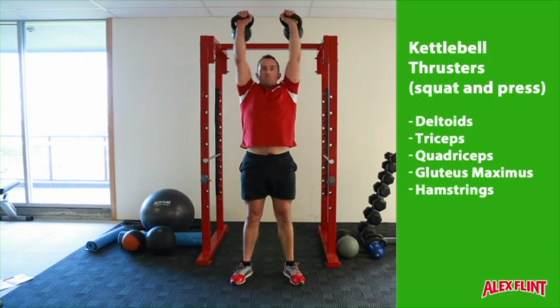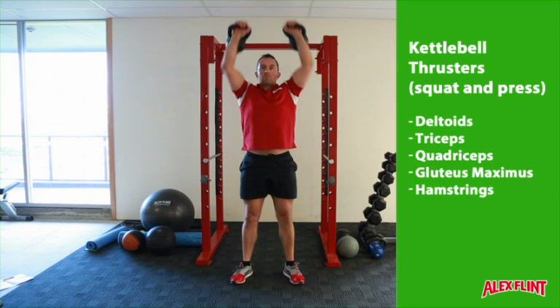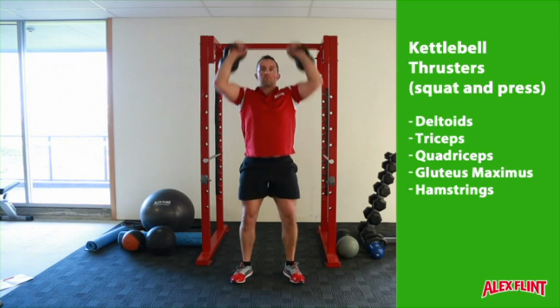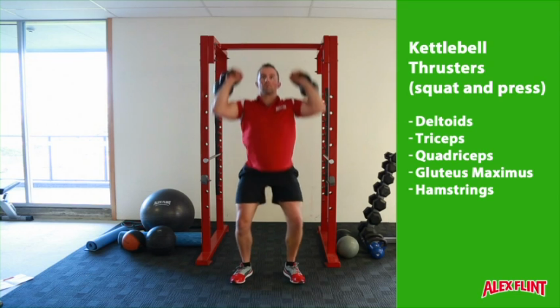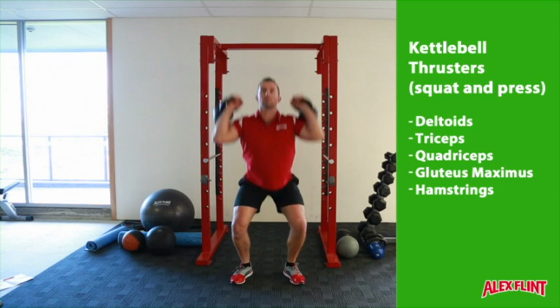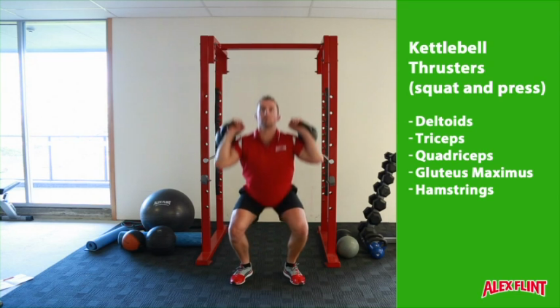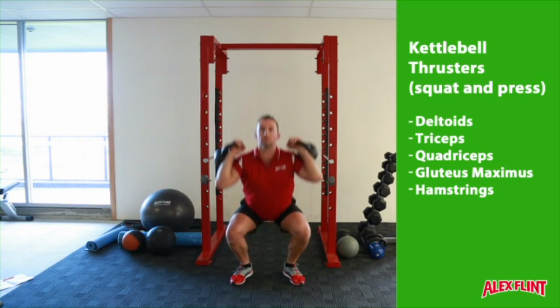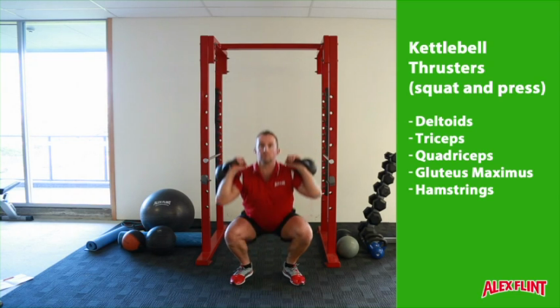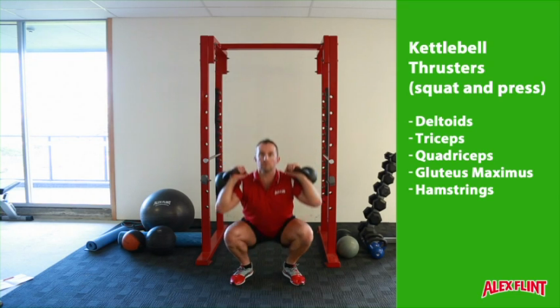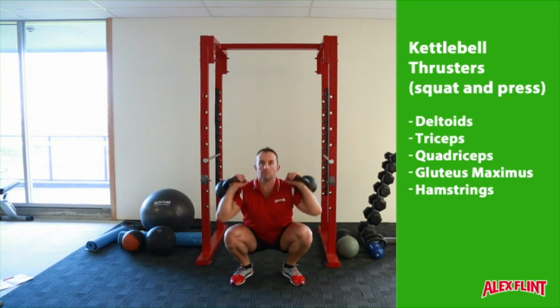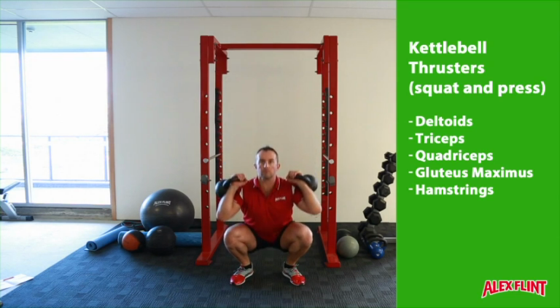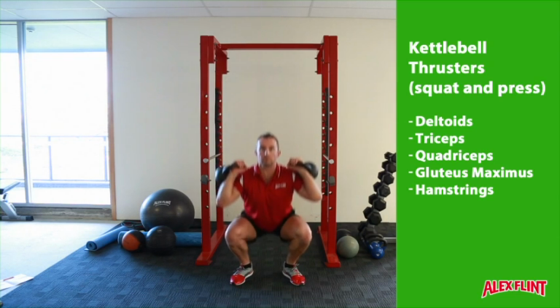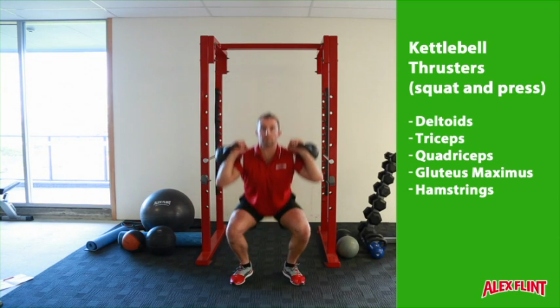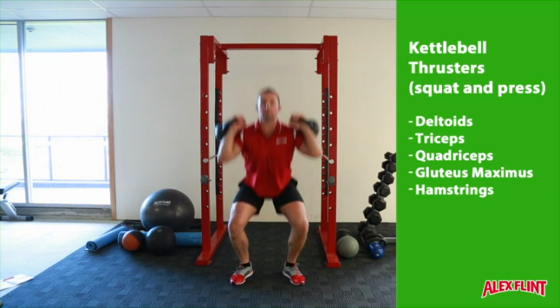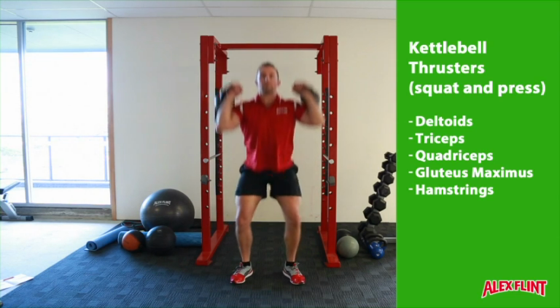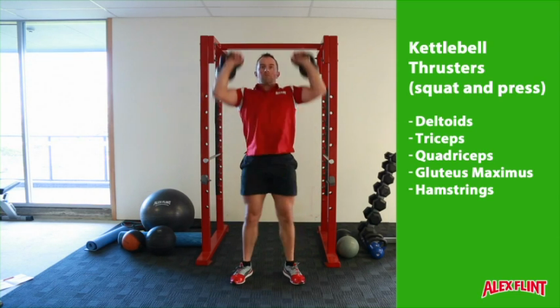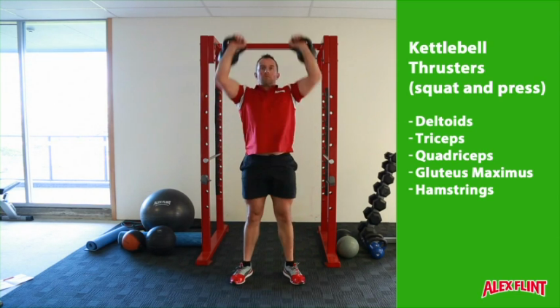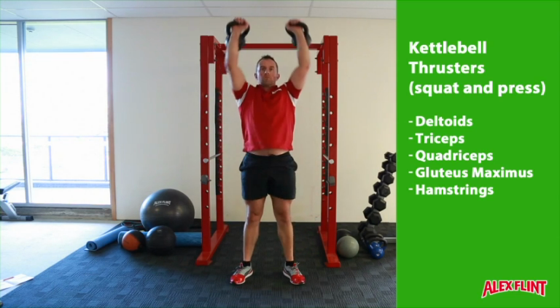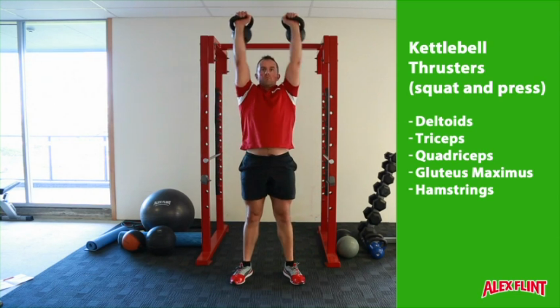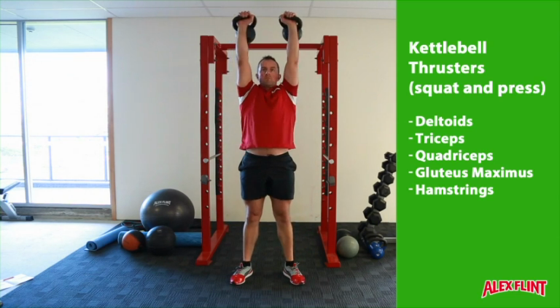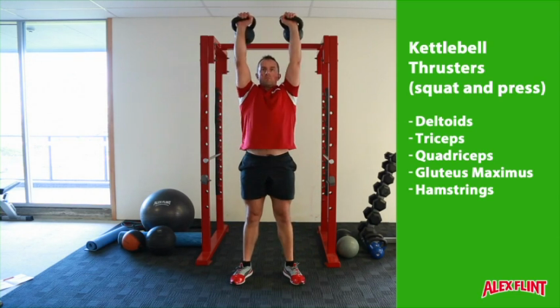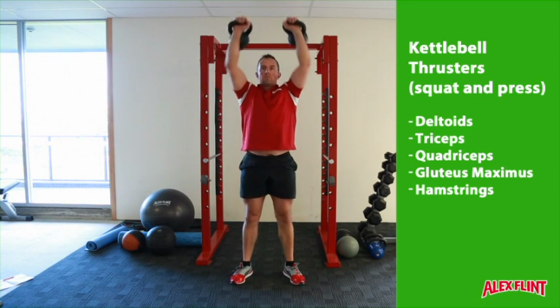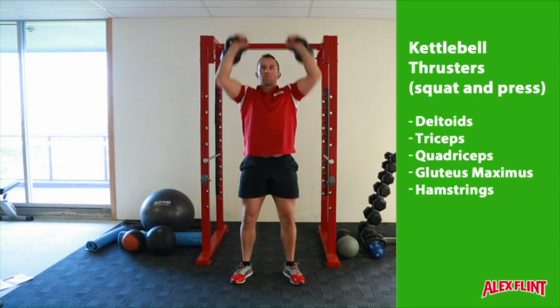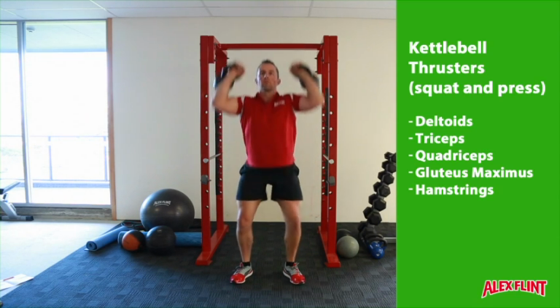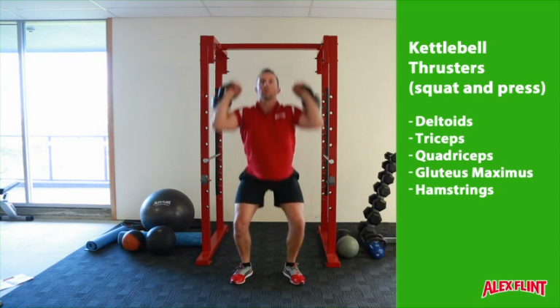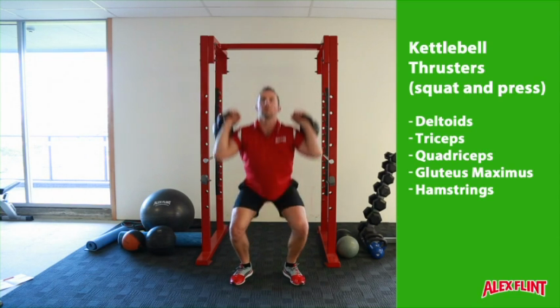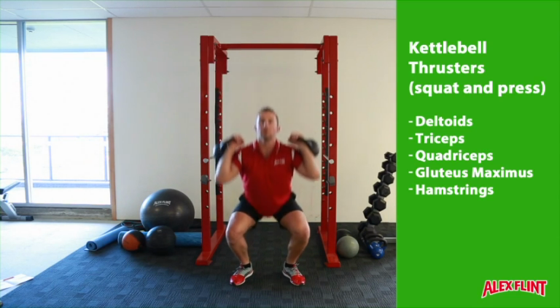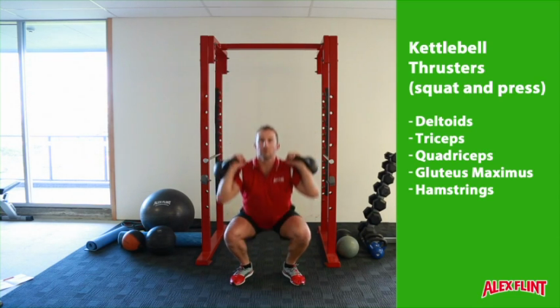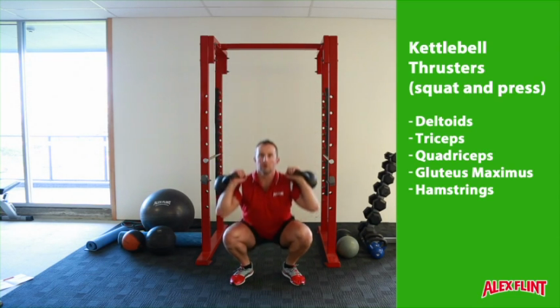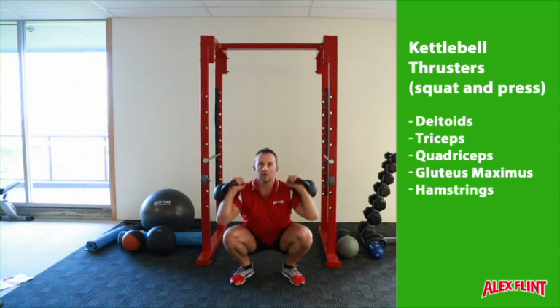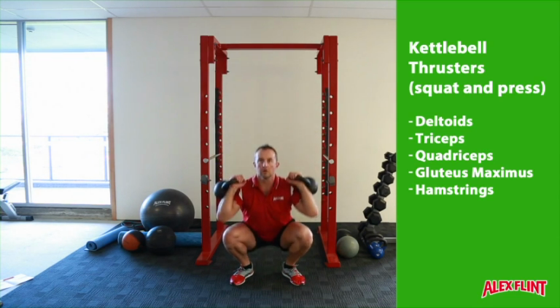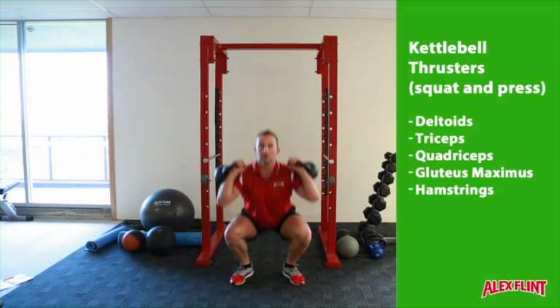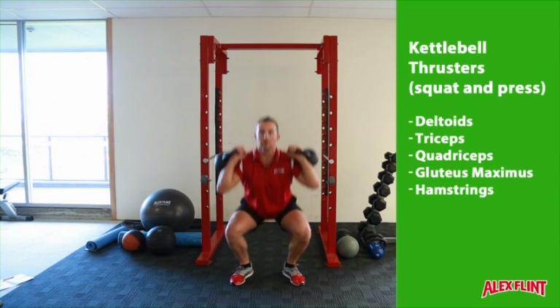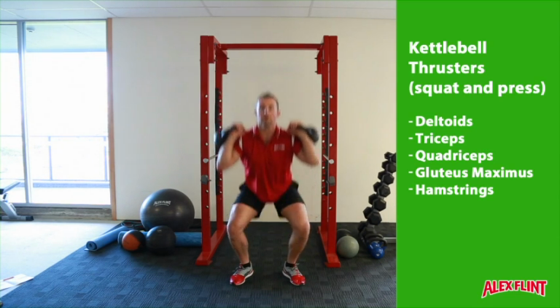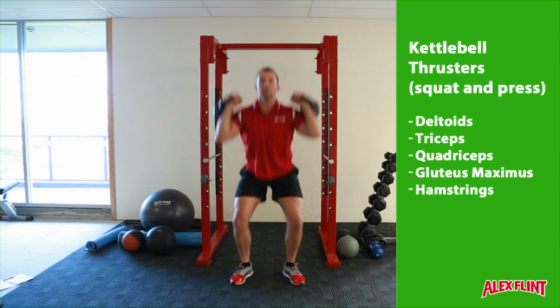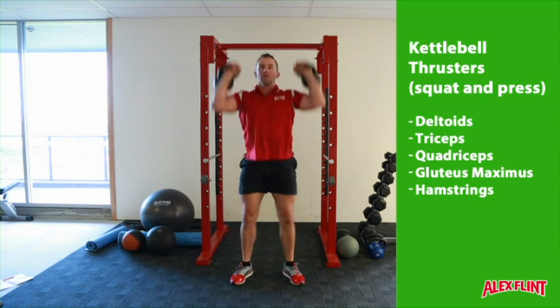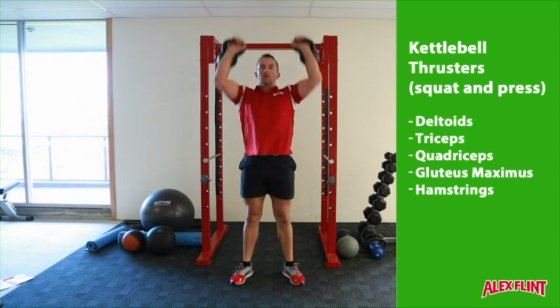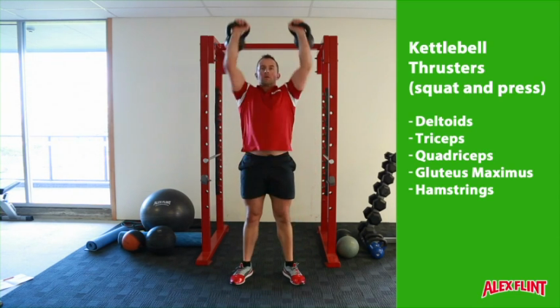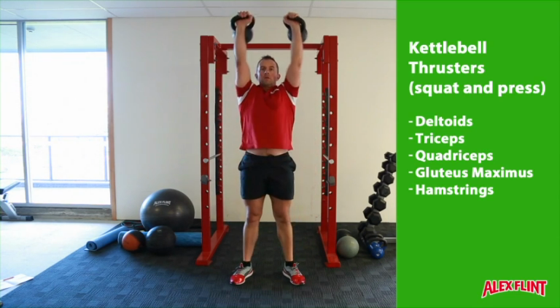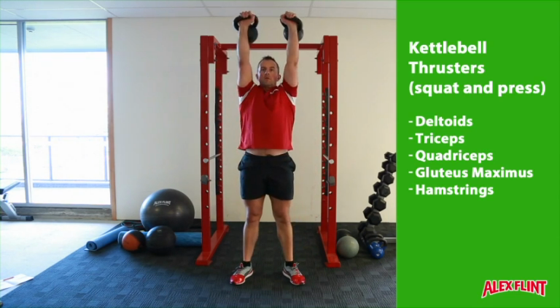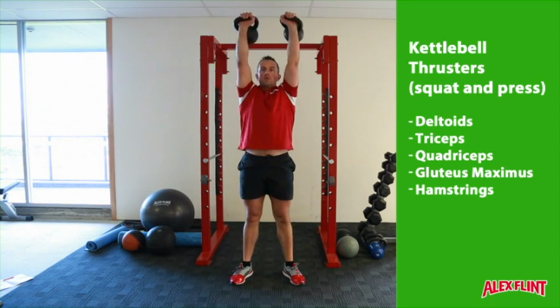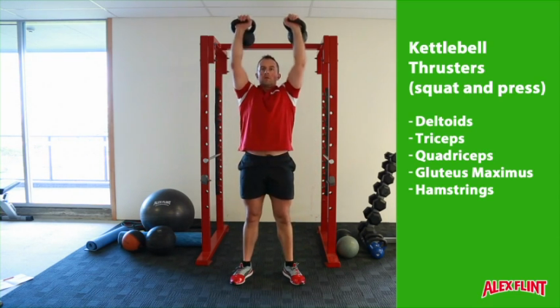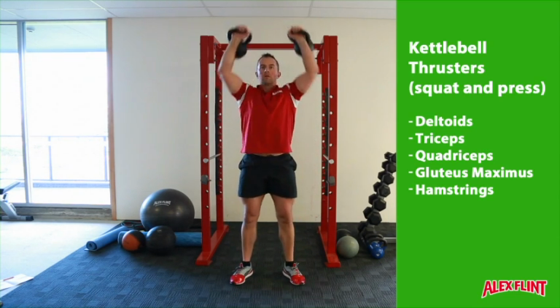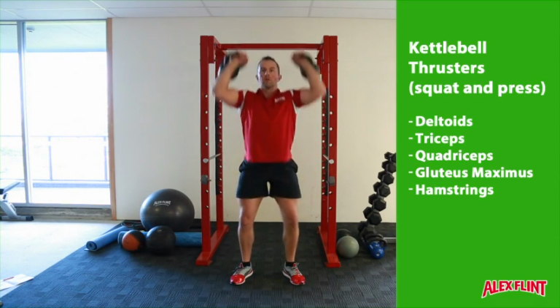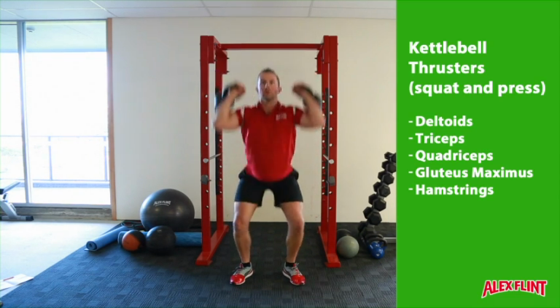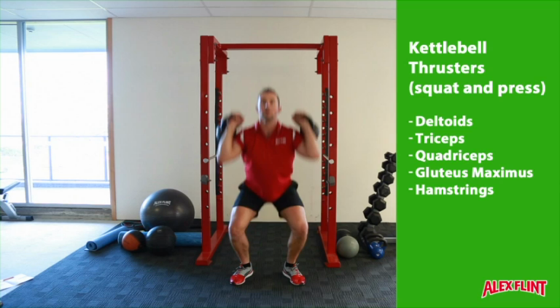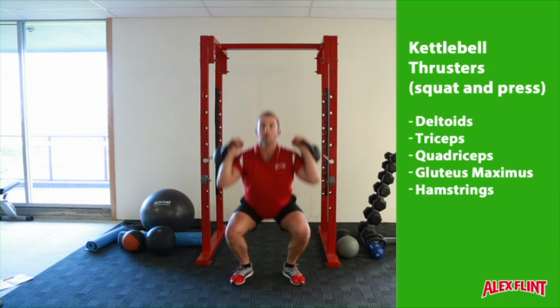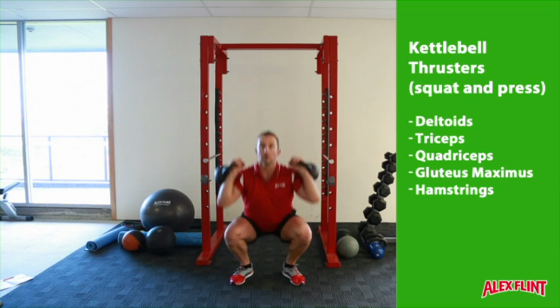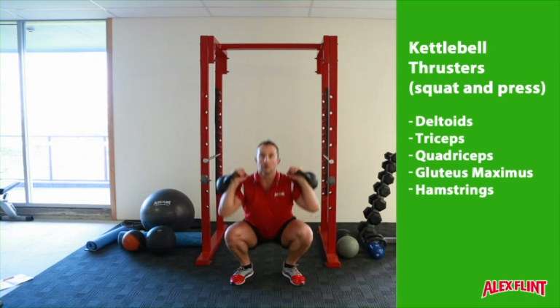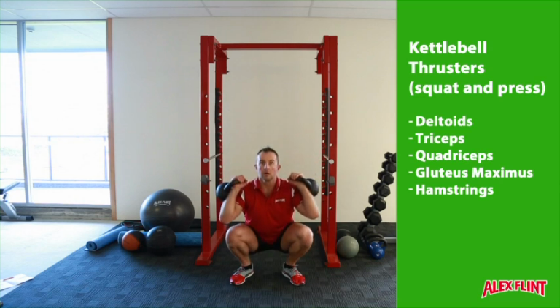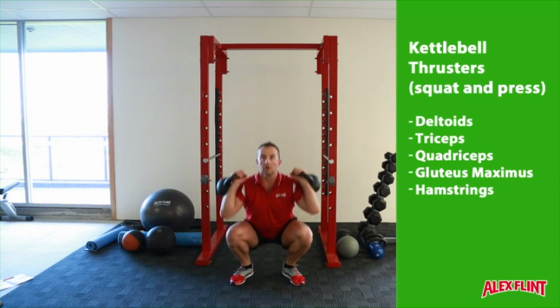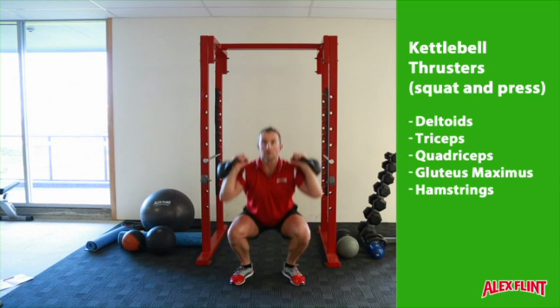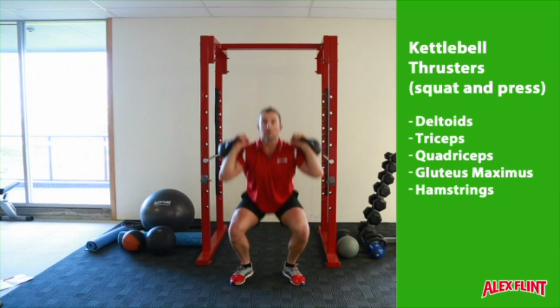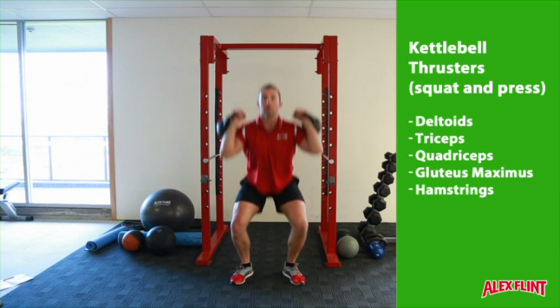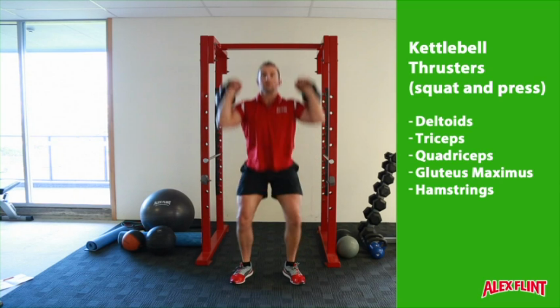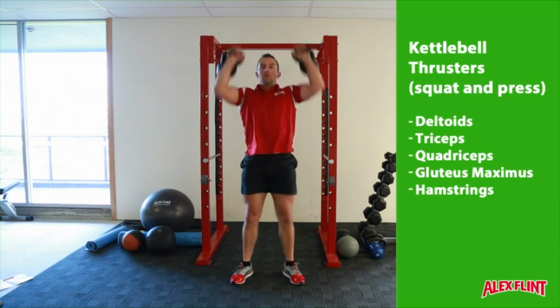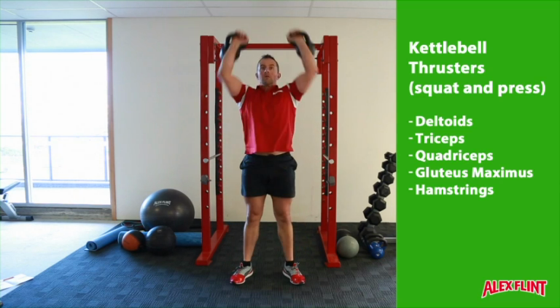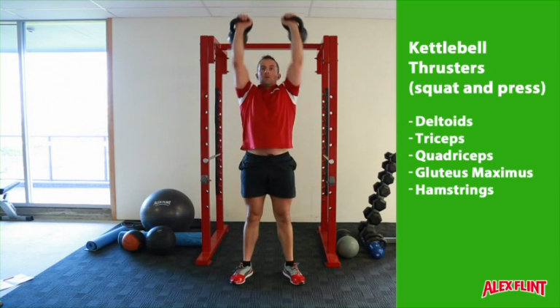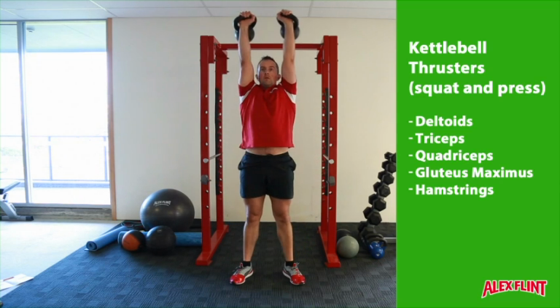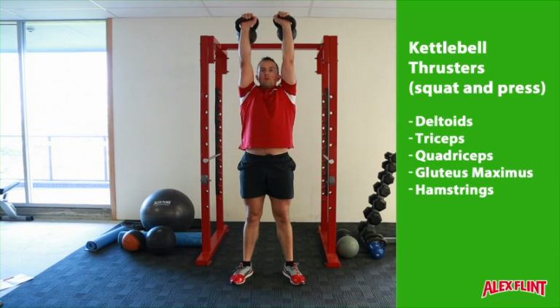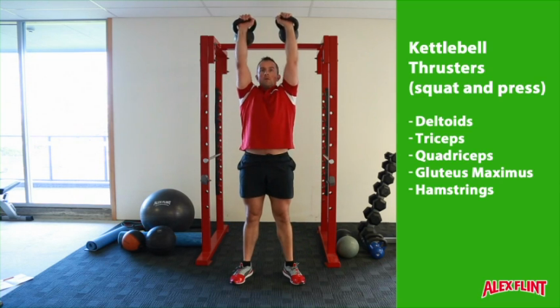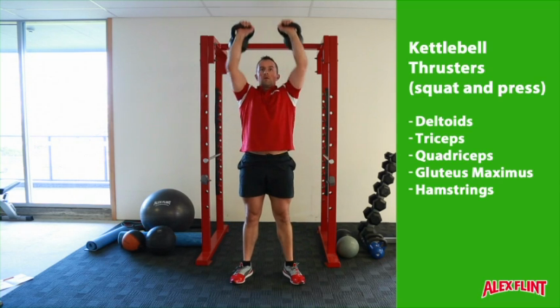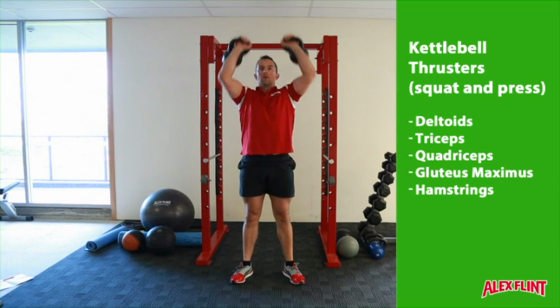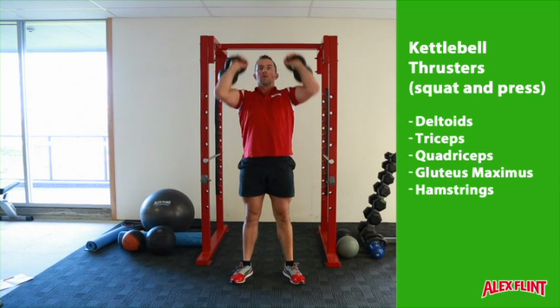Explosively drive up to the top of the squat and continue the momentum through the kettlebells until the kettlebells are at straight arms overhead.